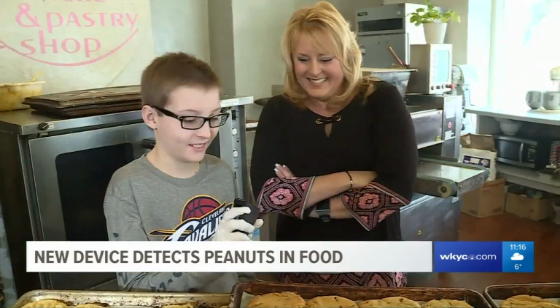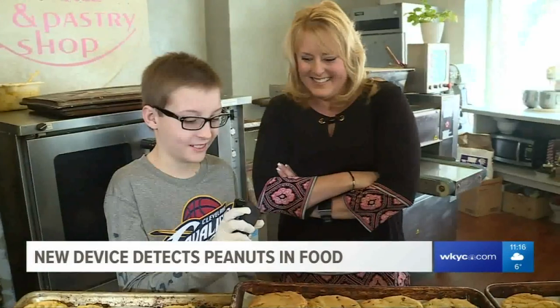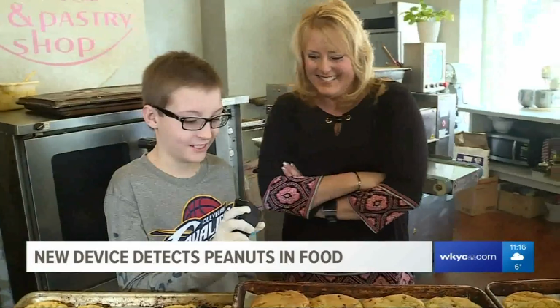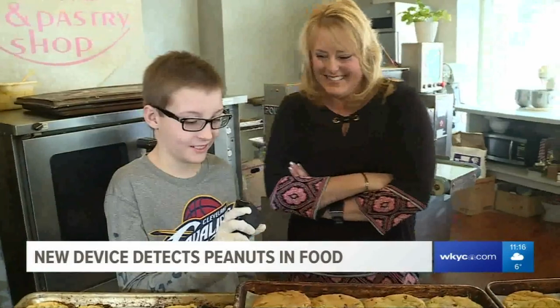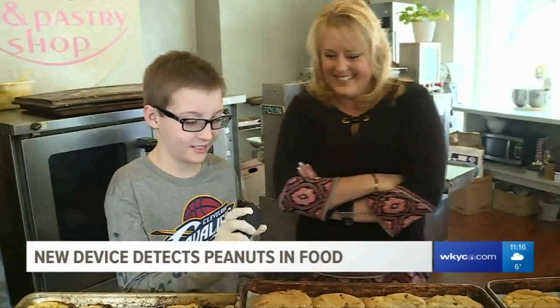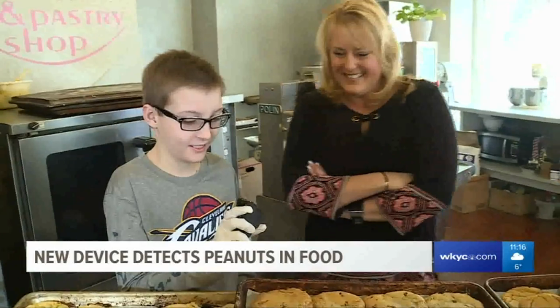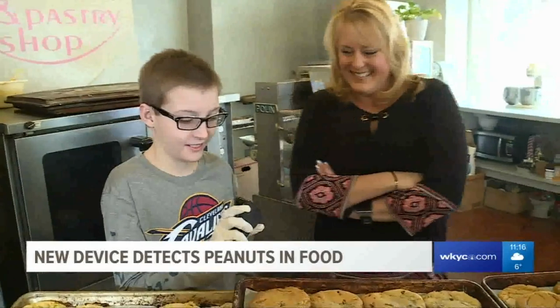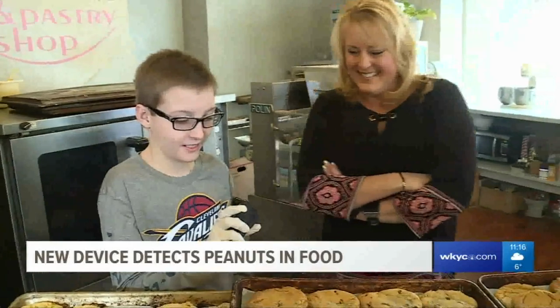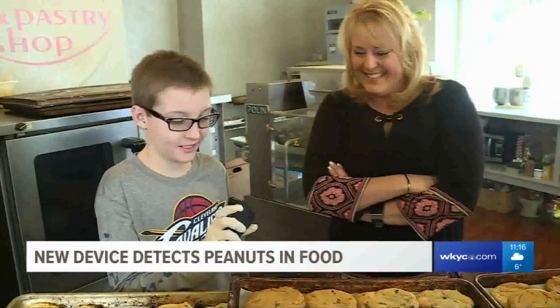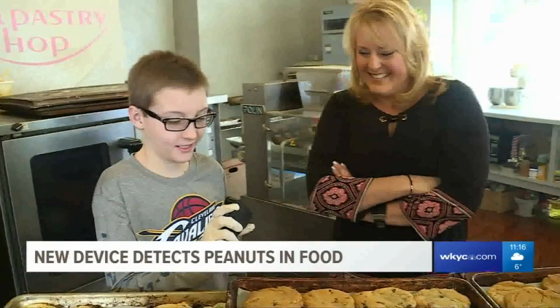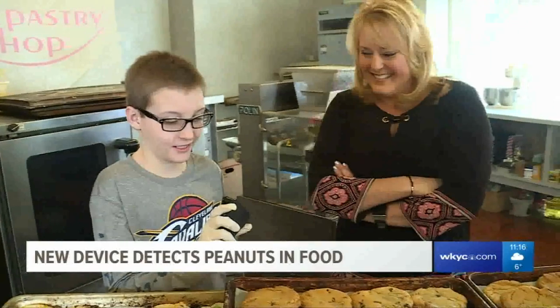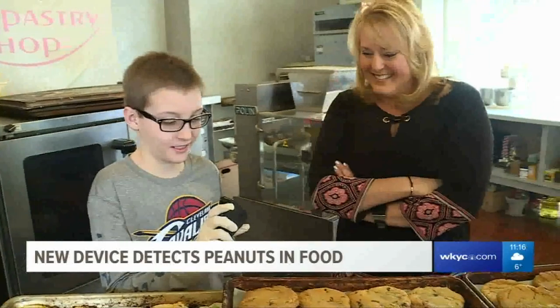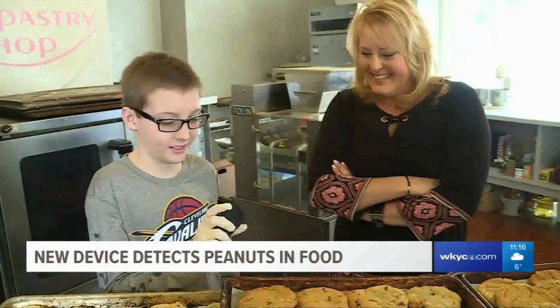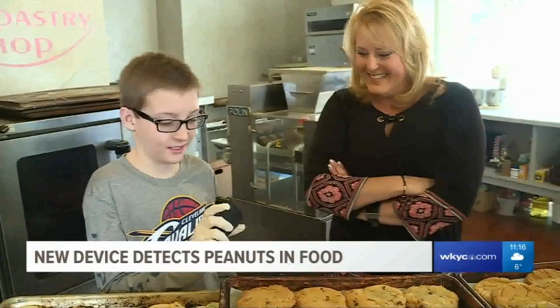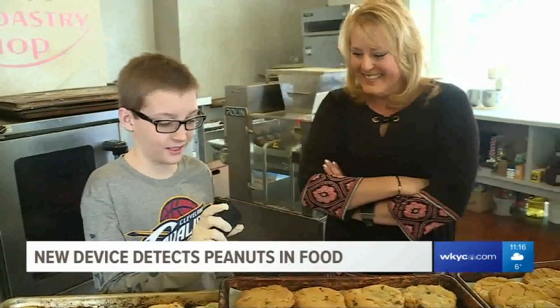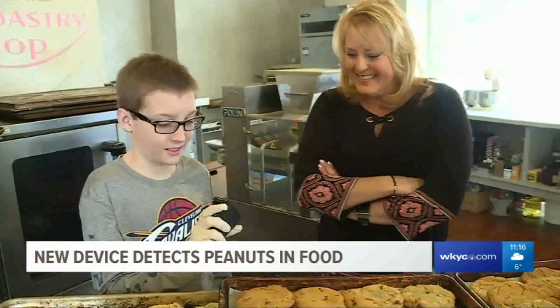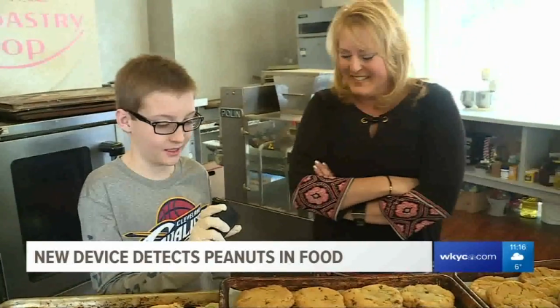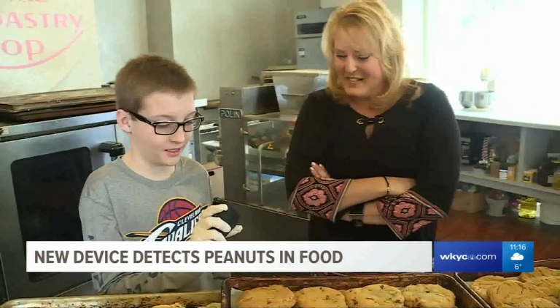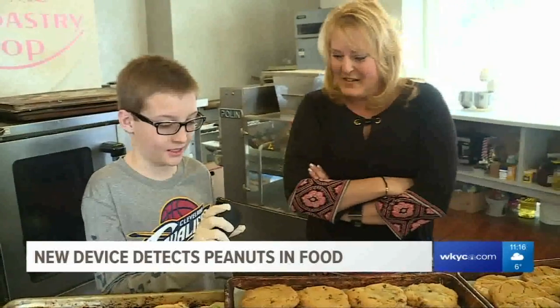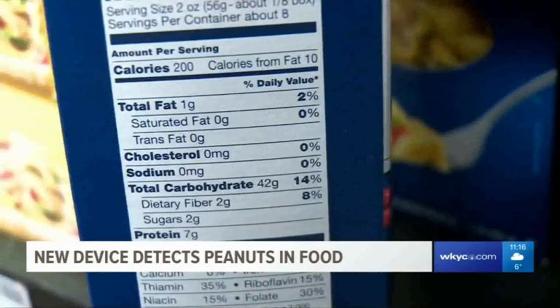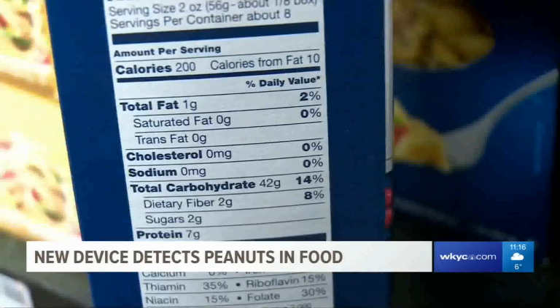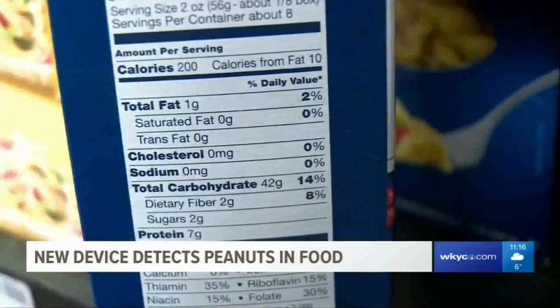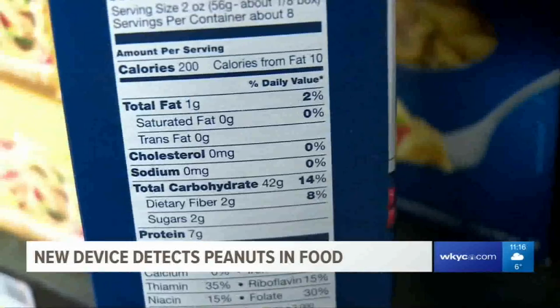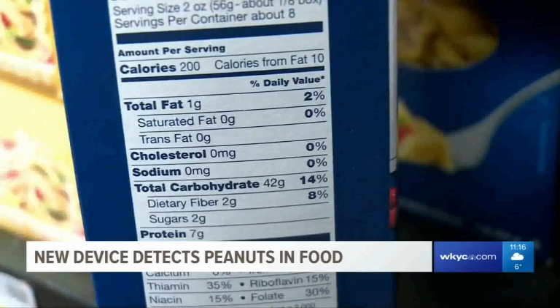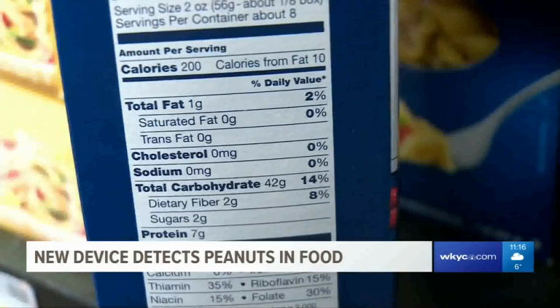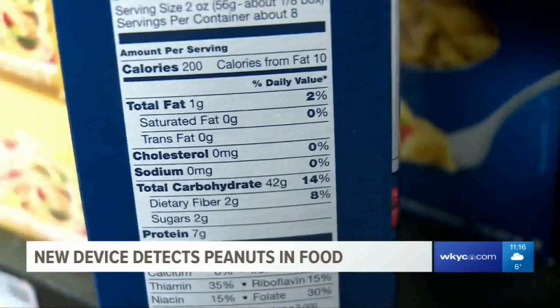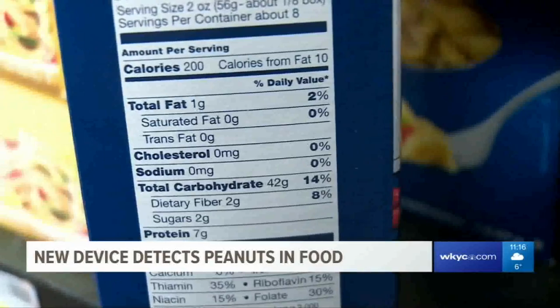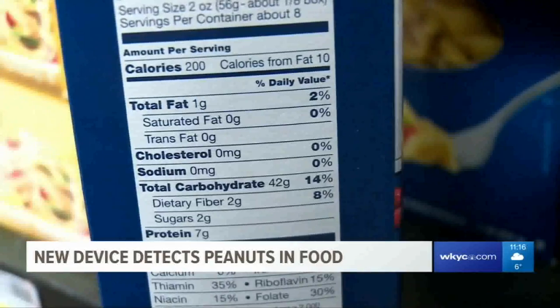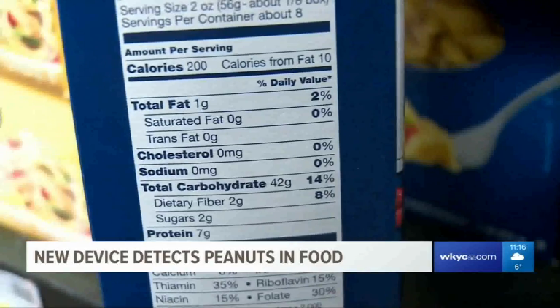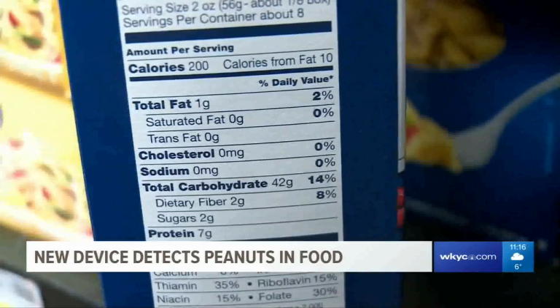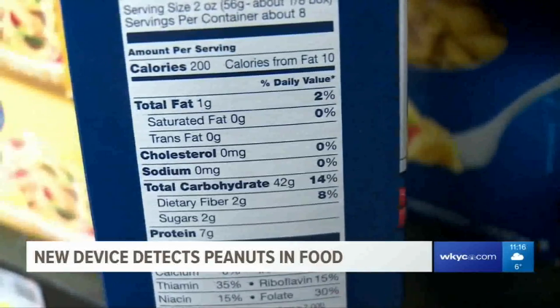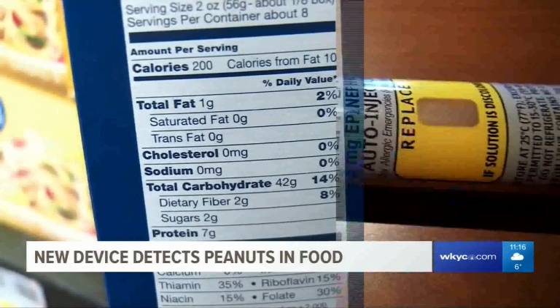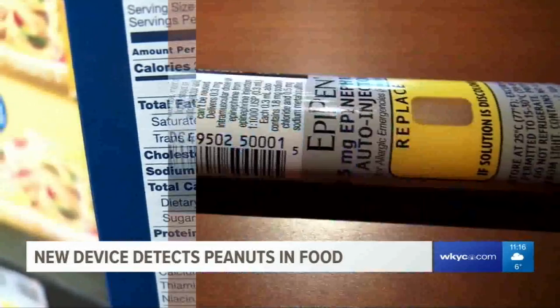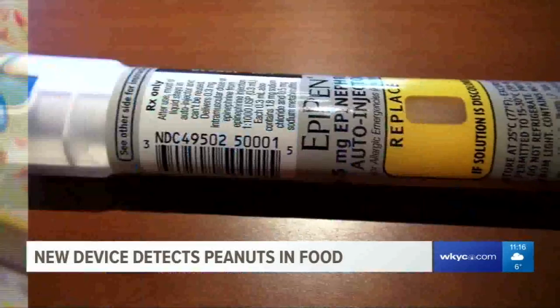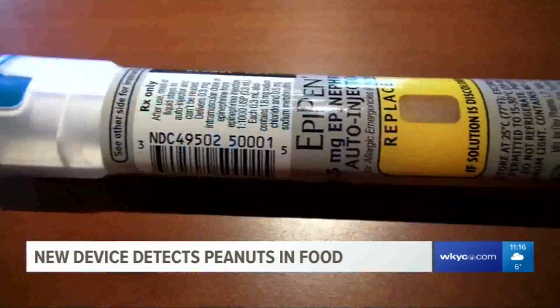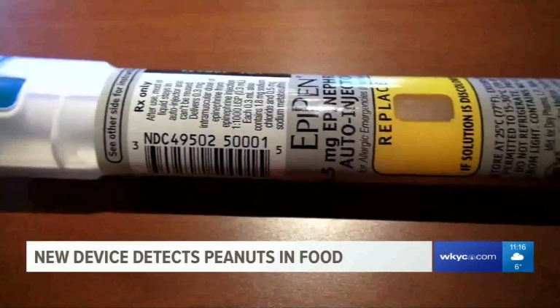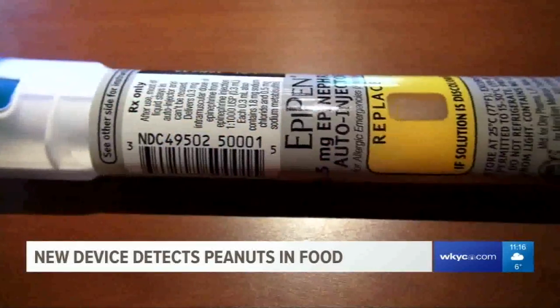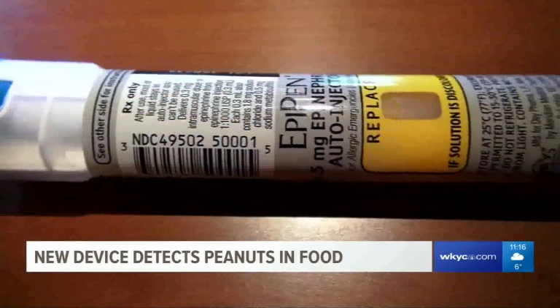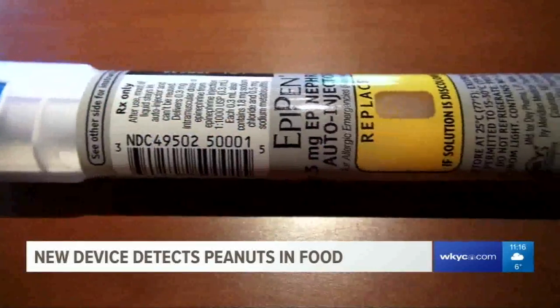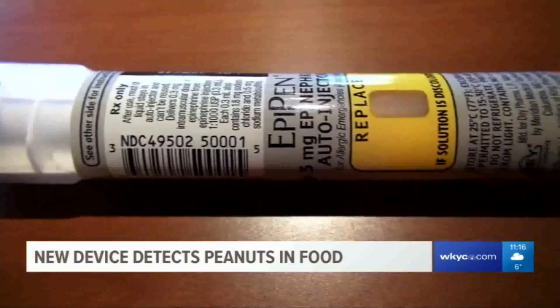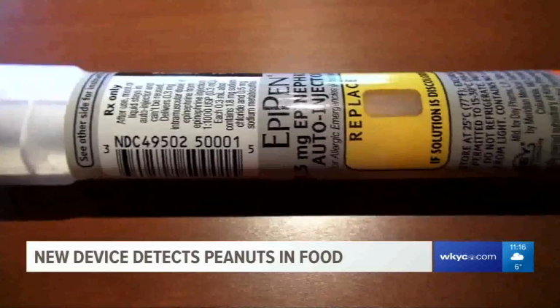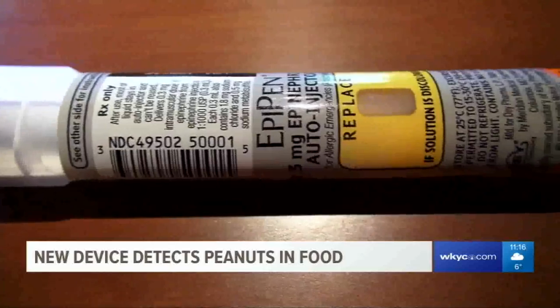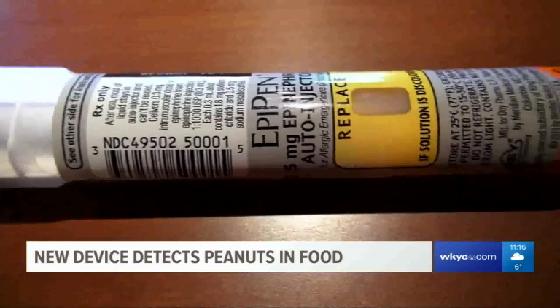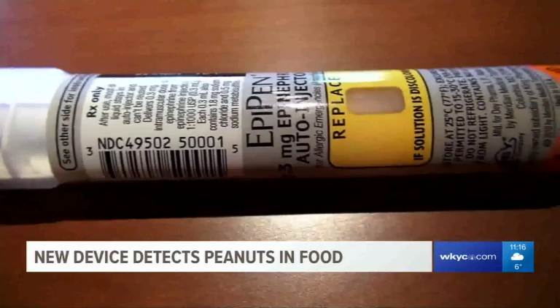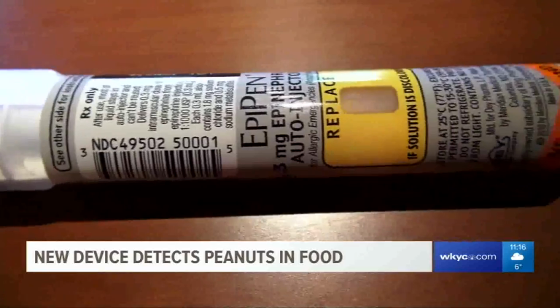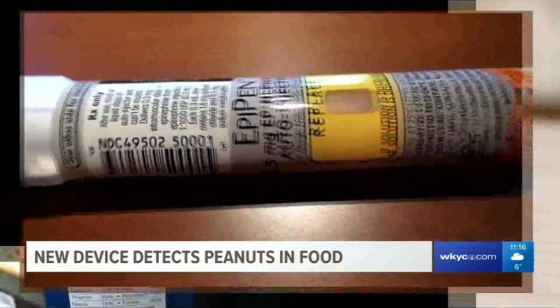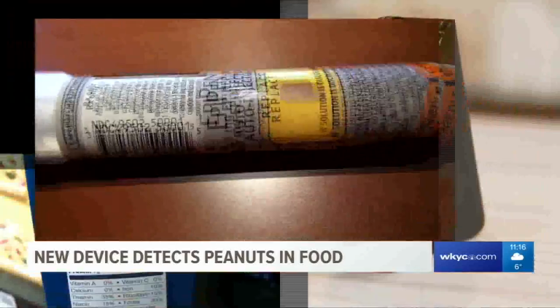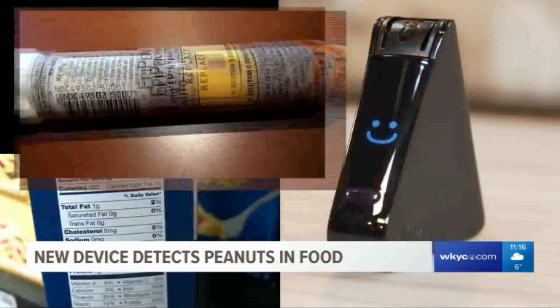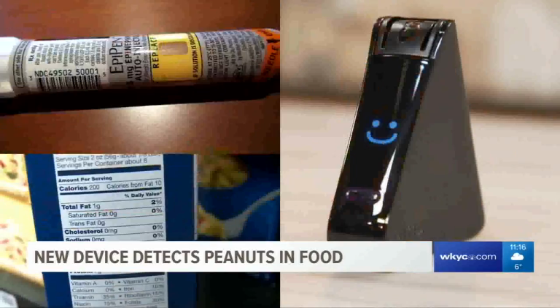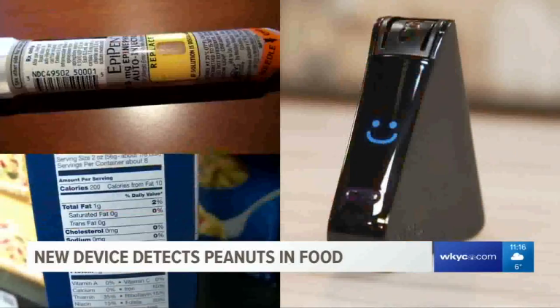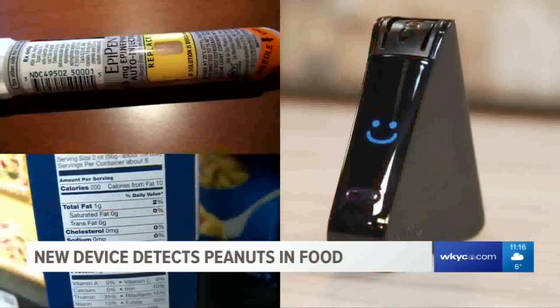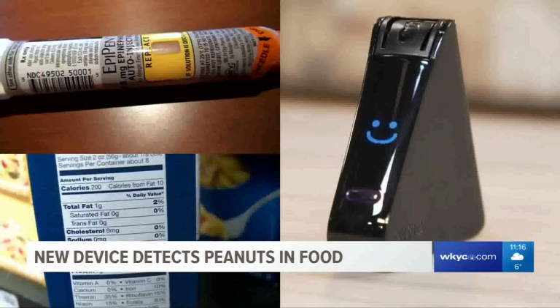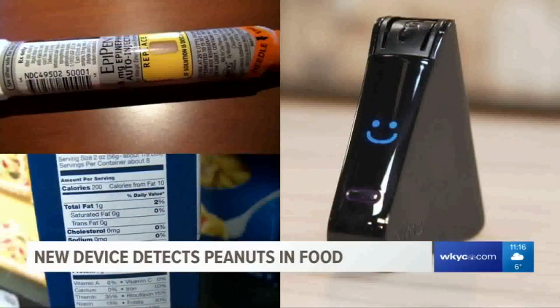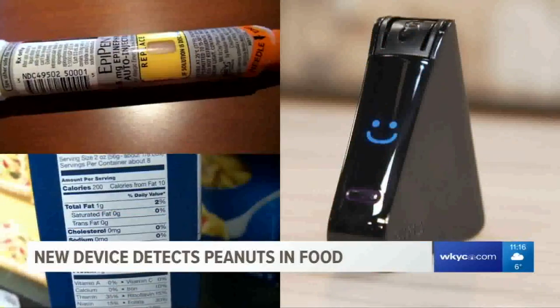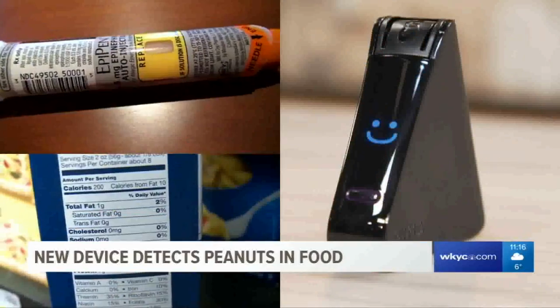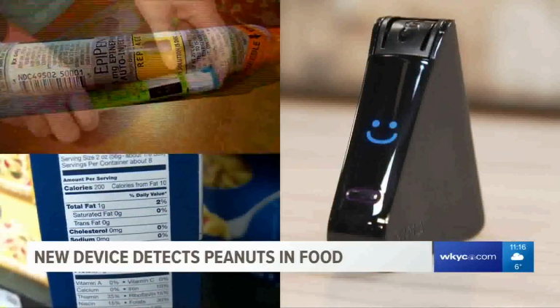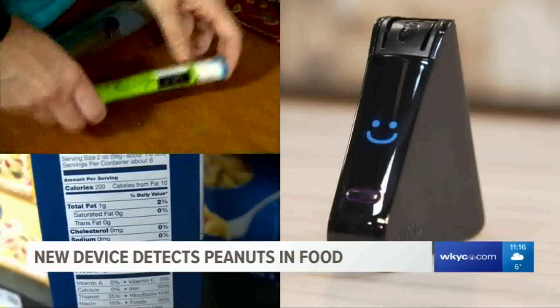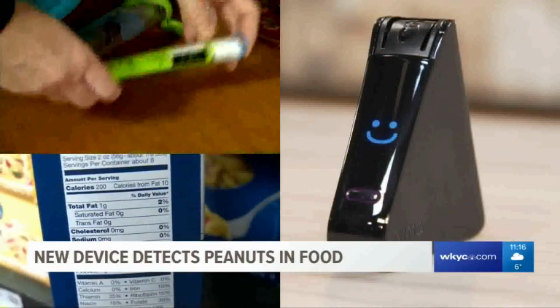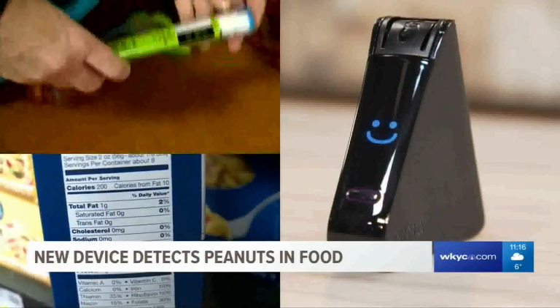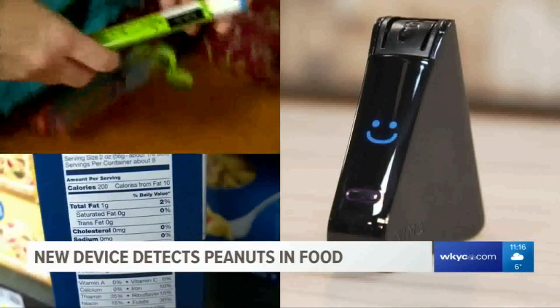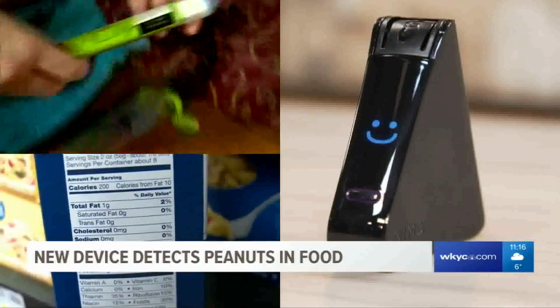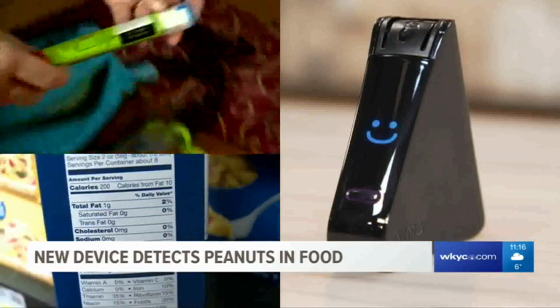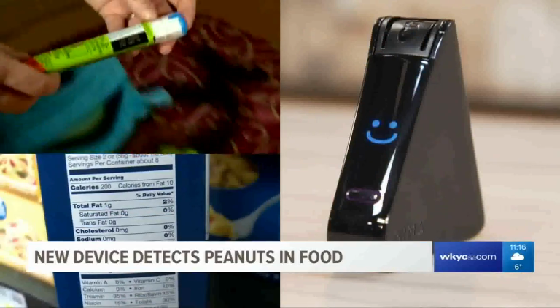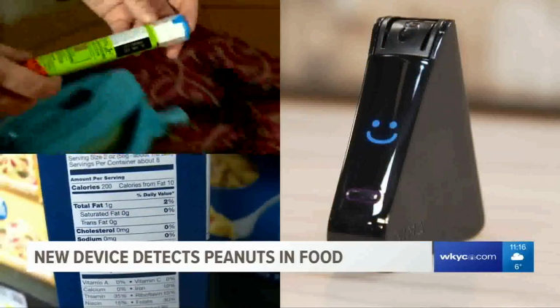With the NEMA or not, it's still important to read labels and carry an EpiPen. Monica Robbins, Channel 3 News.